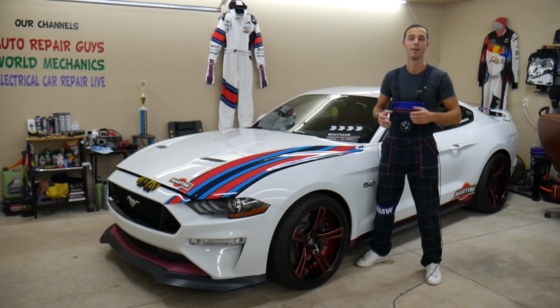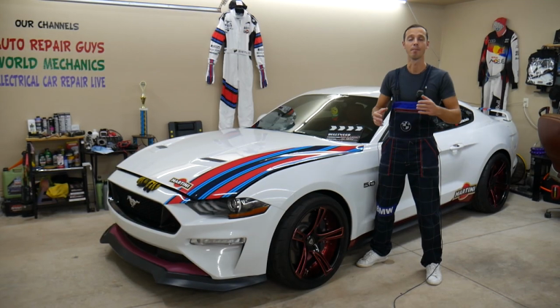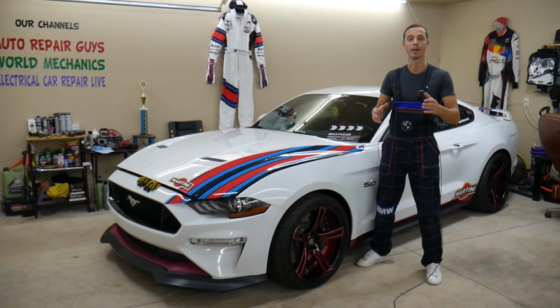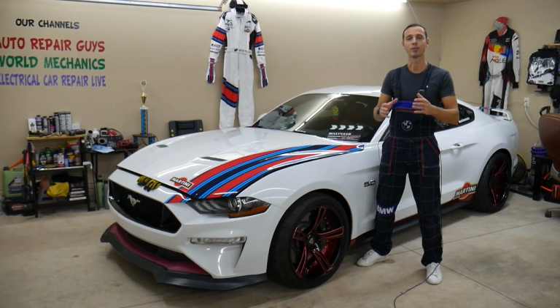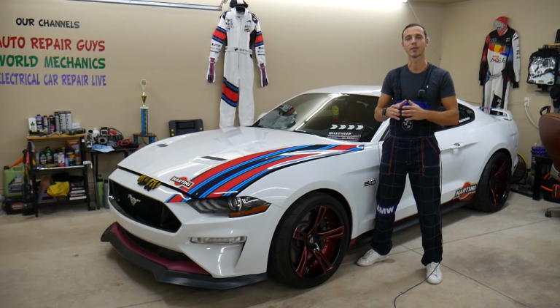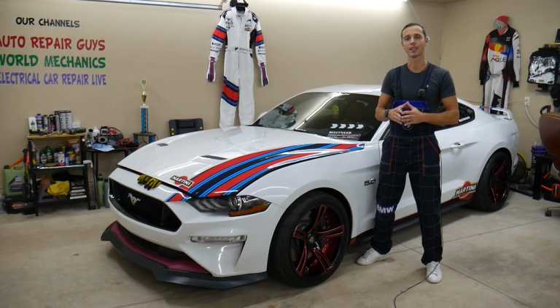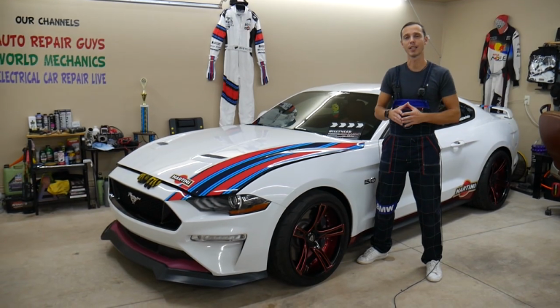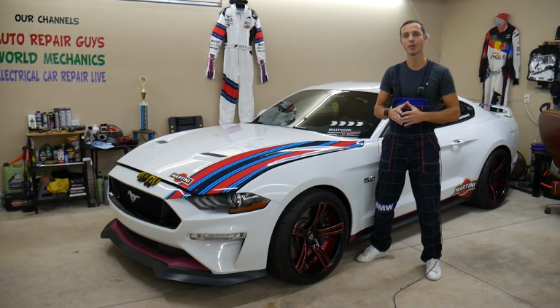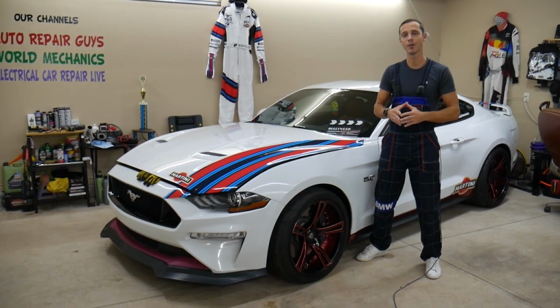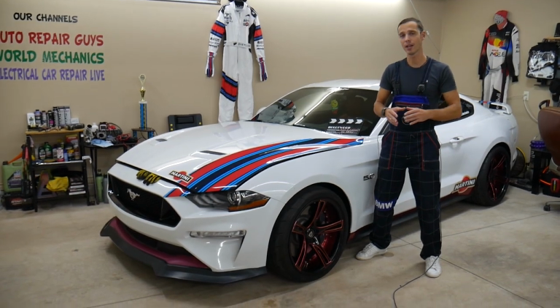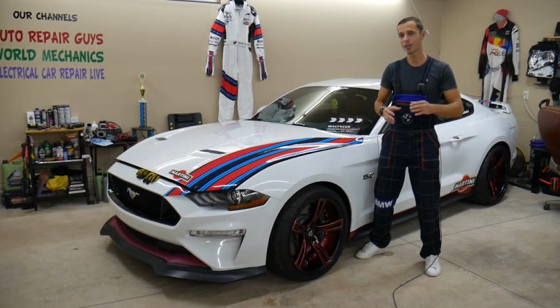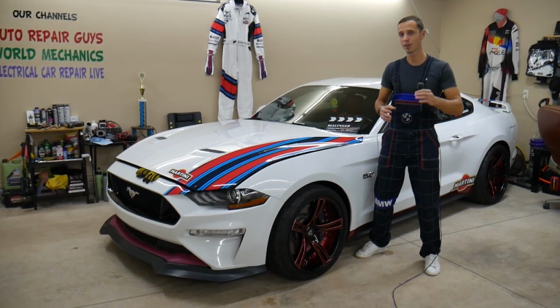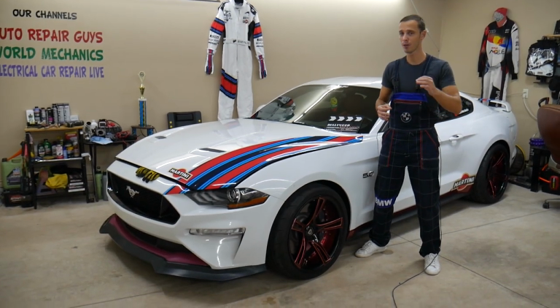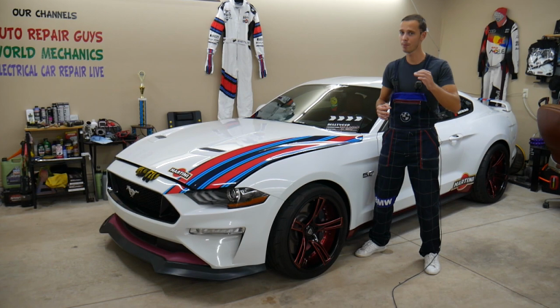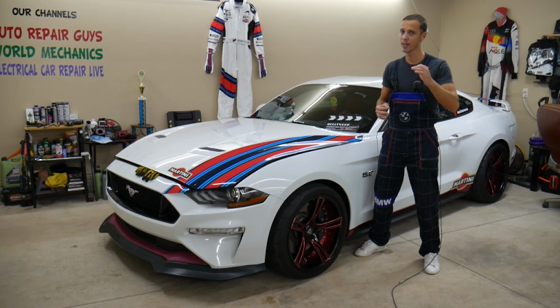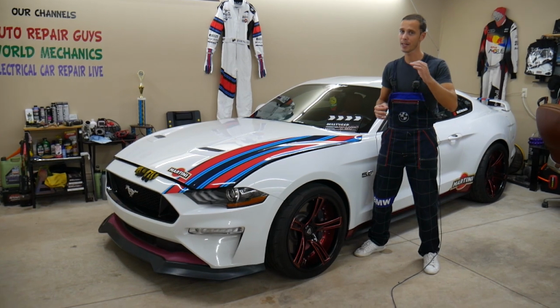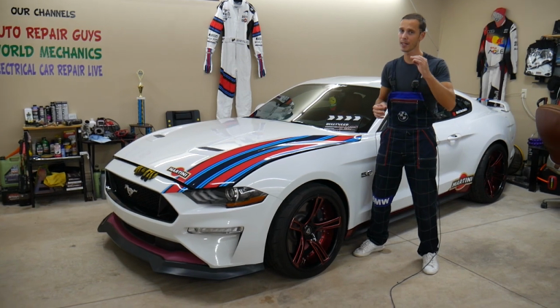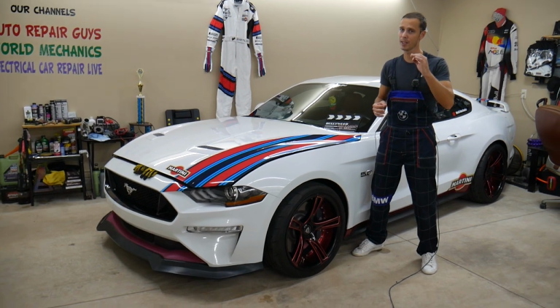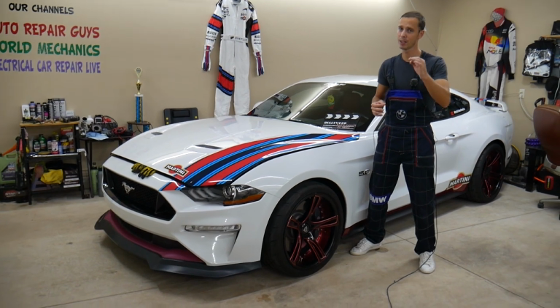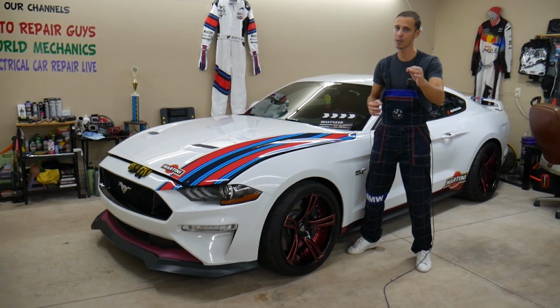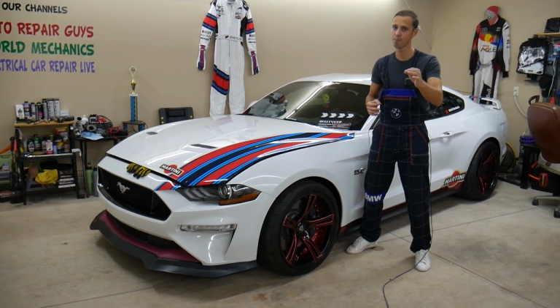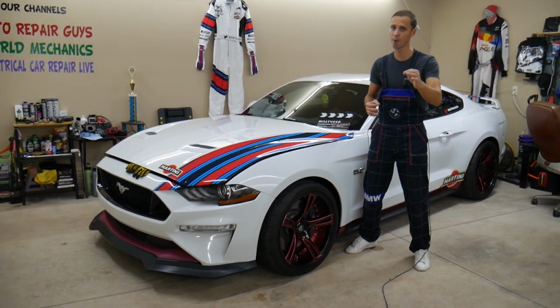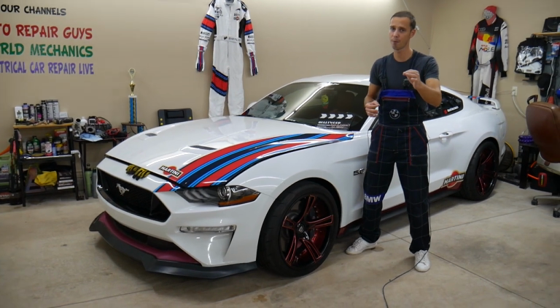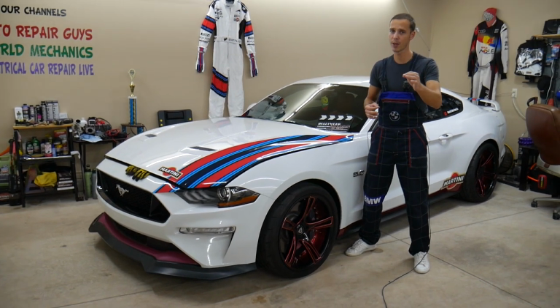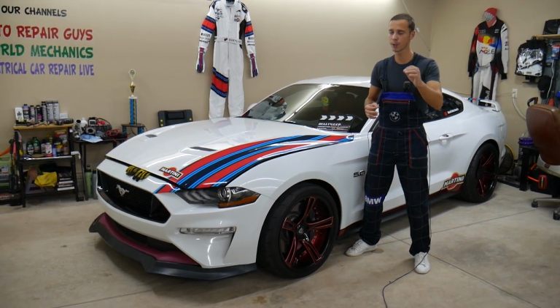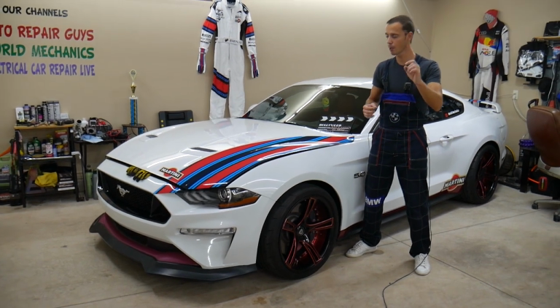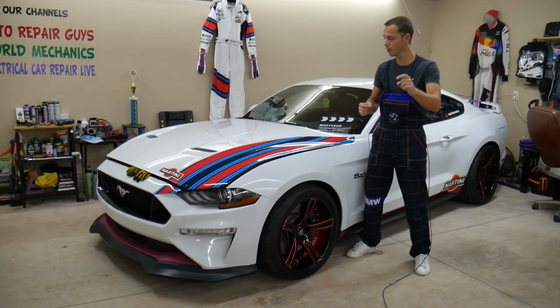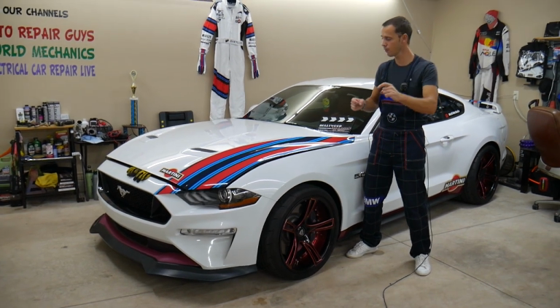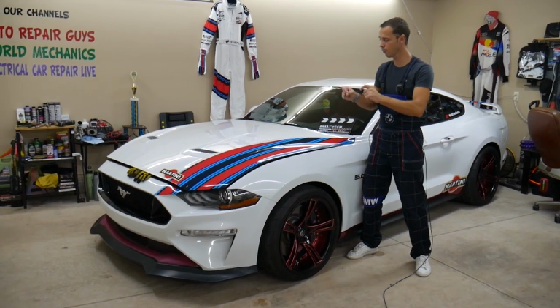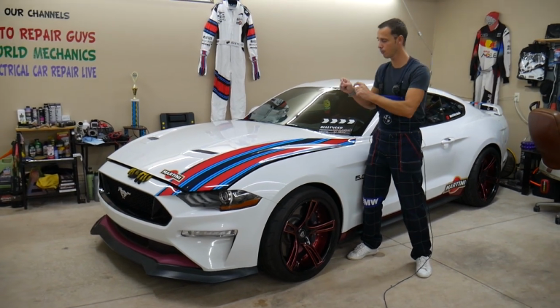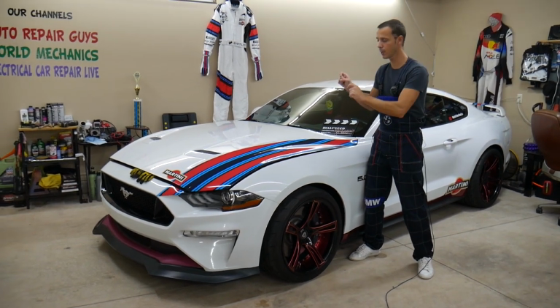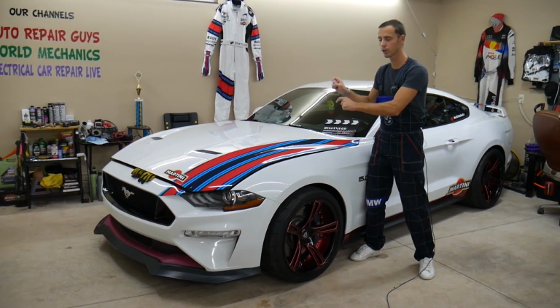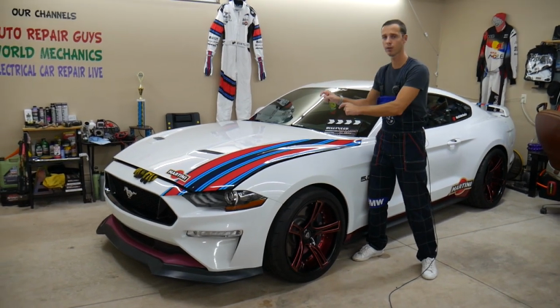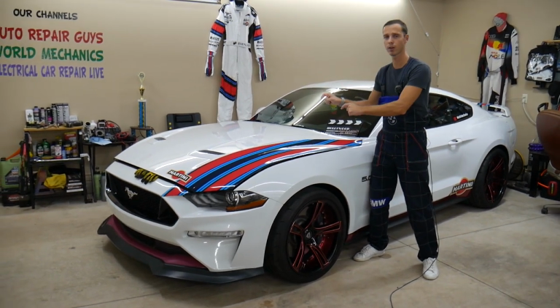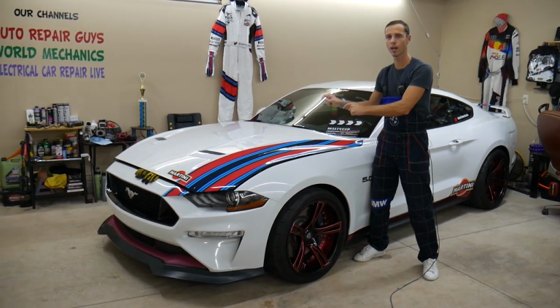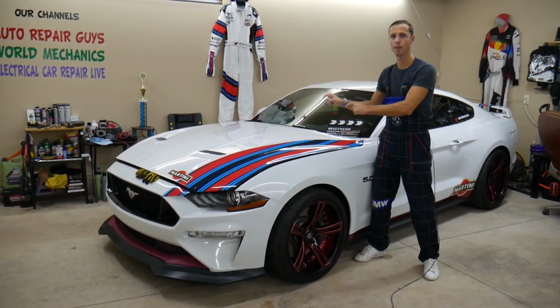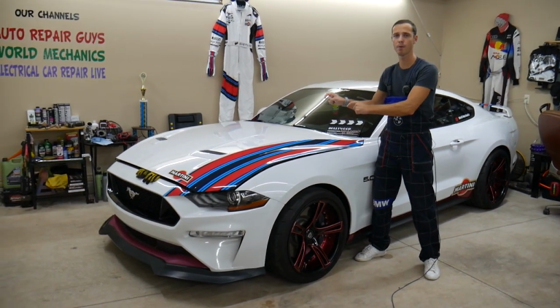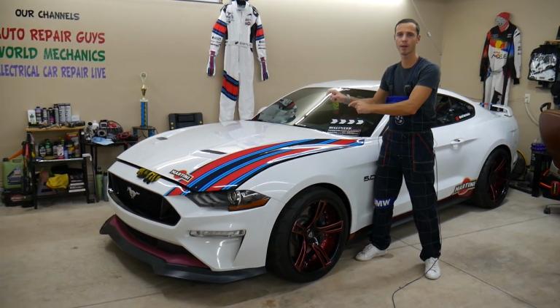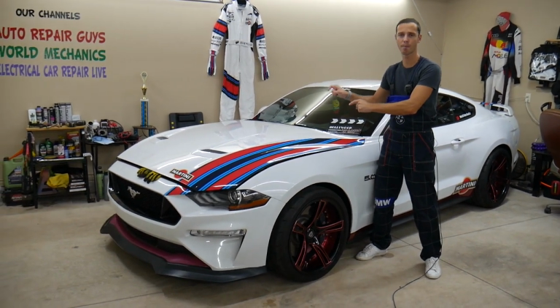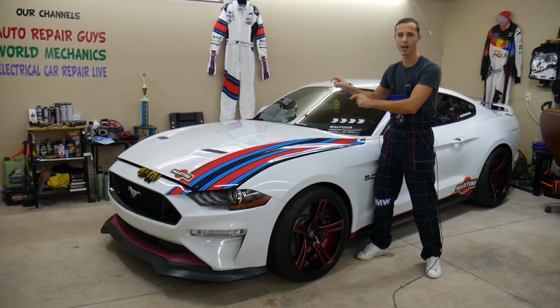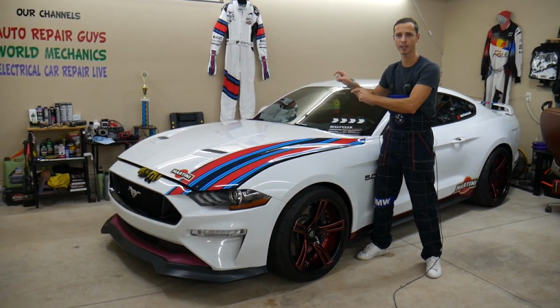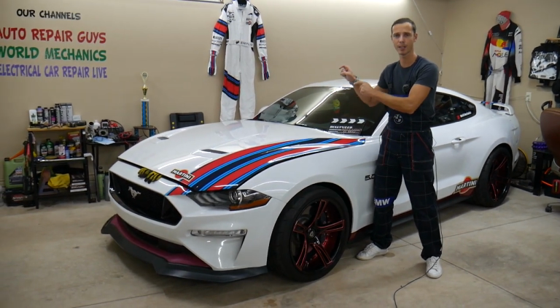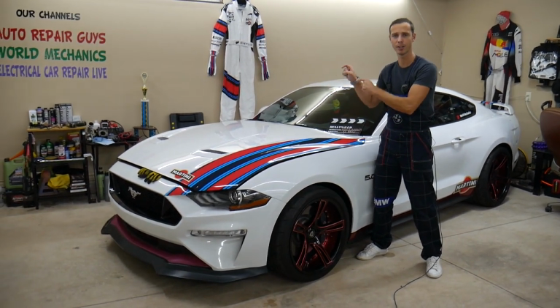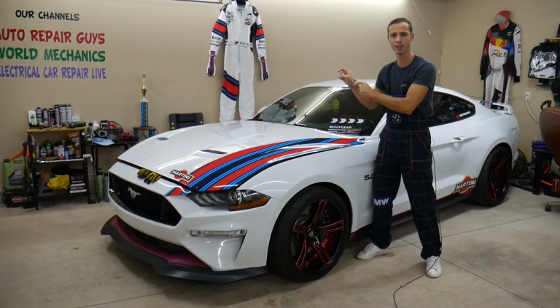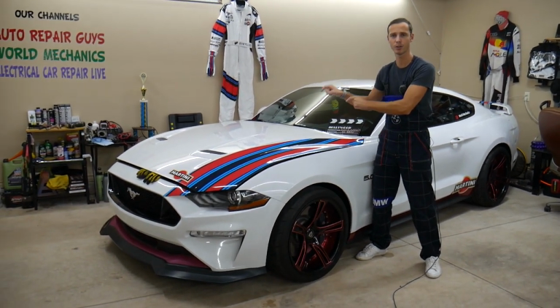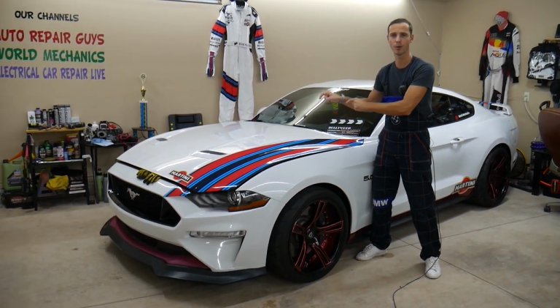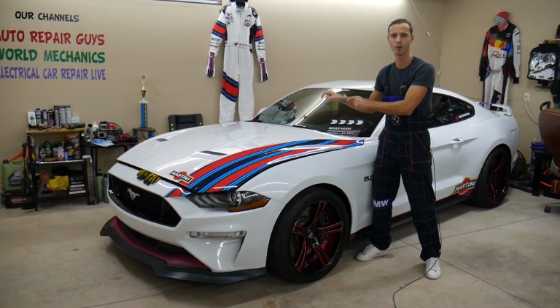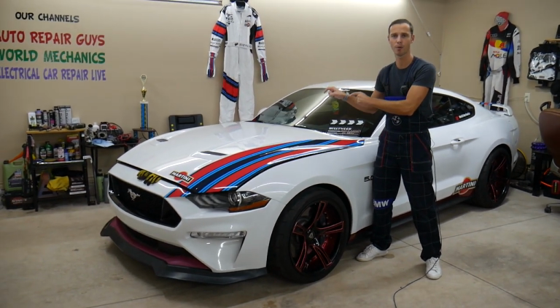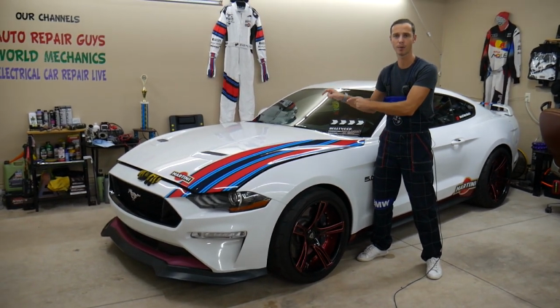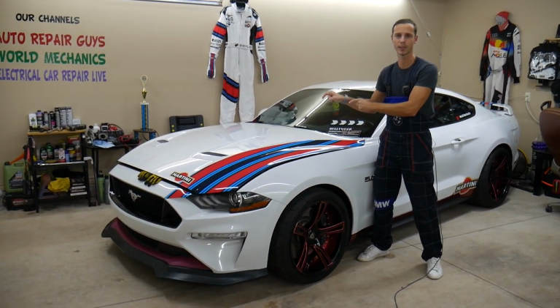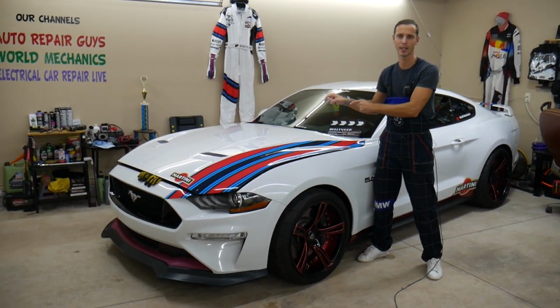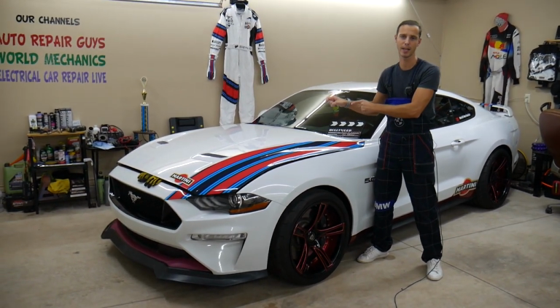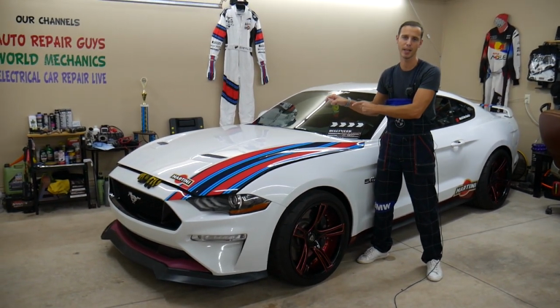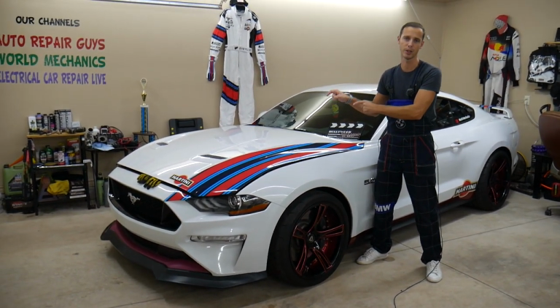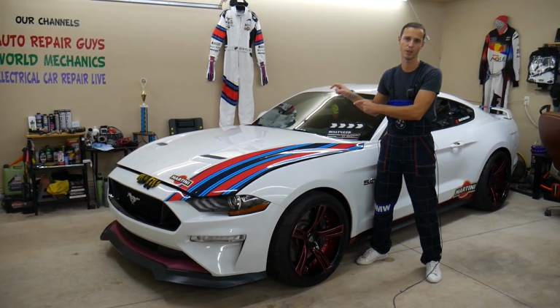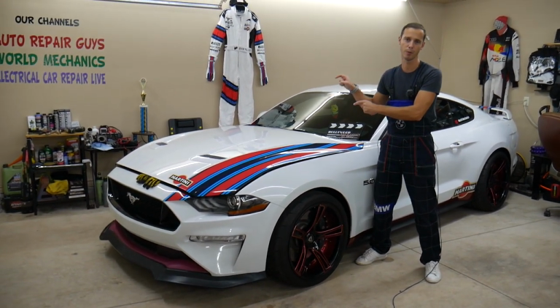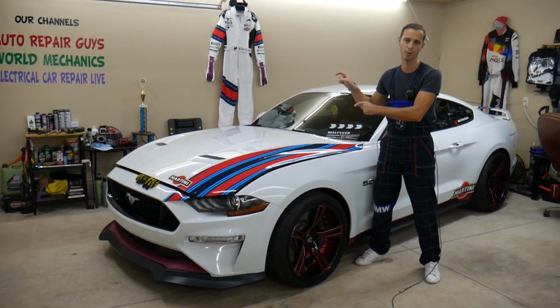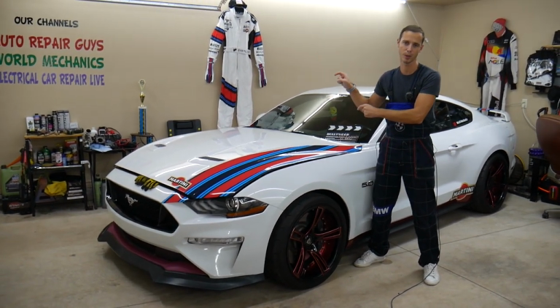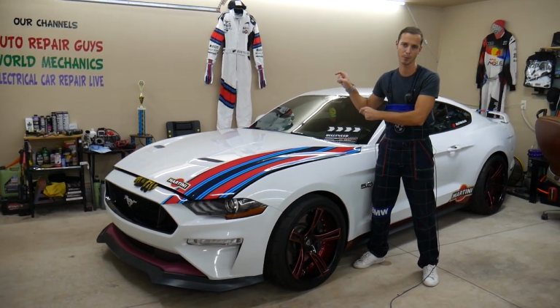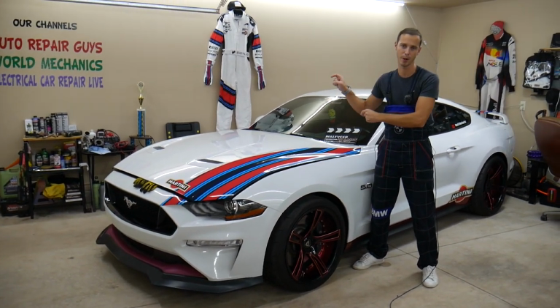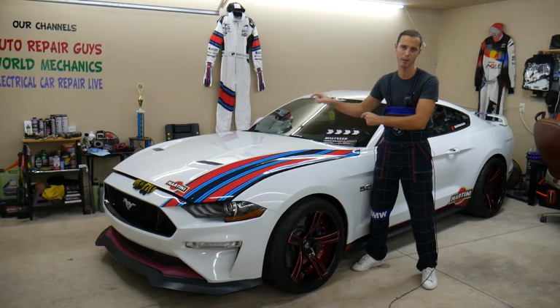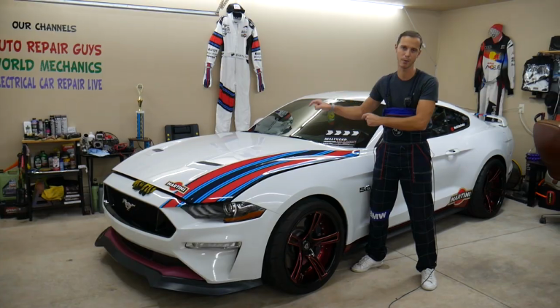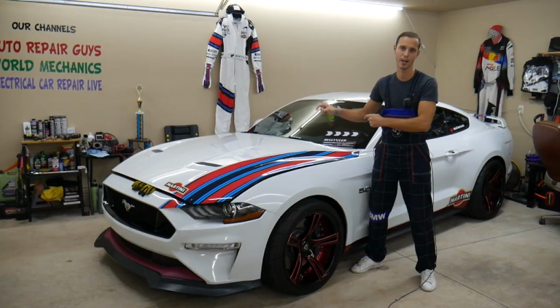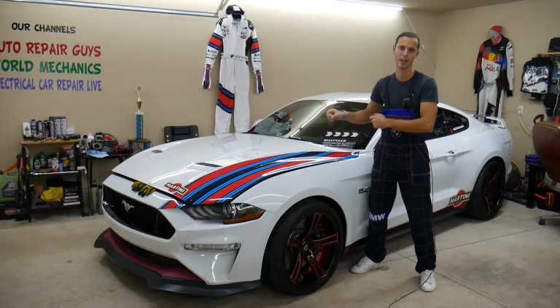Make sure to stay till the end — it could be a really simple fix, but if not fixed on time, you can practically destroy your Mustang engine. We'll explain why.